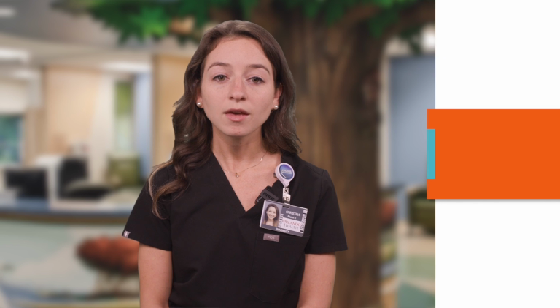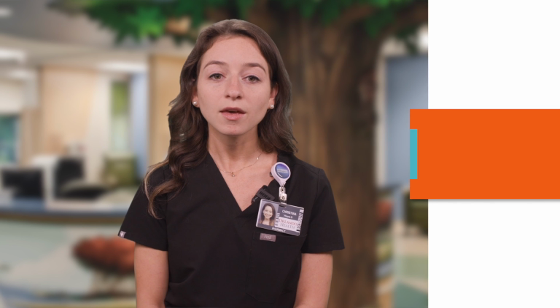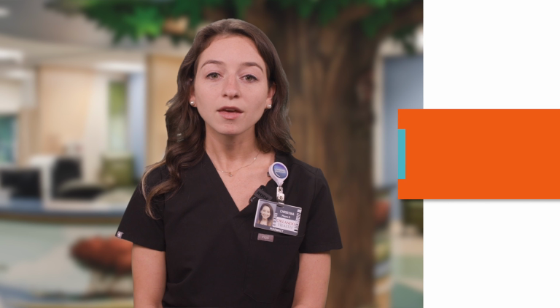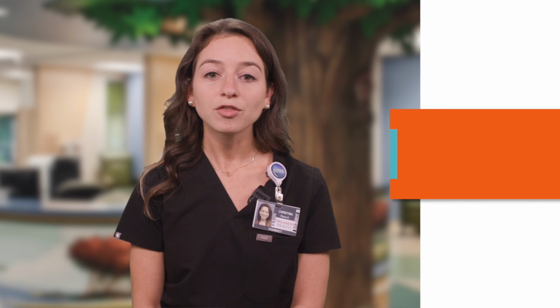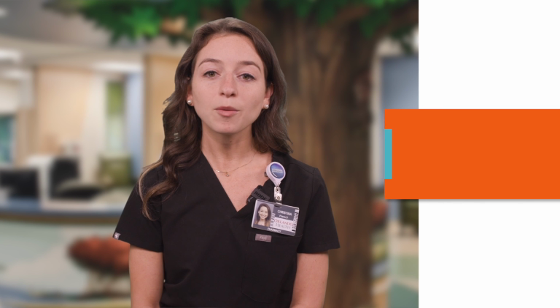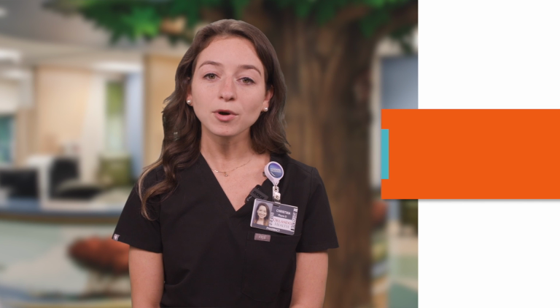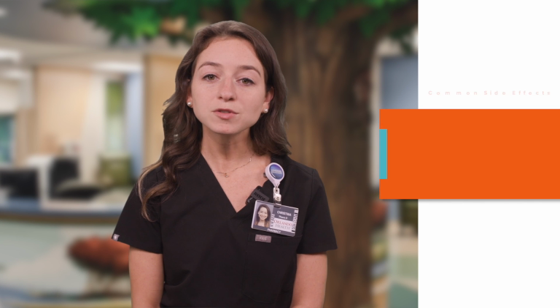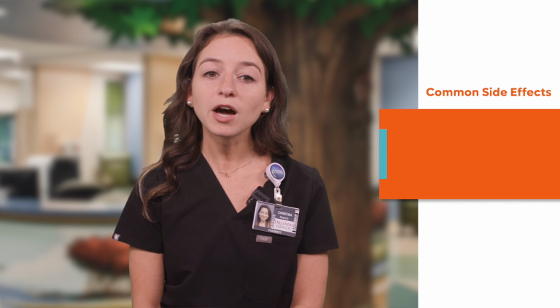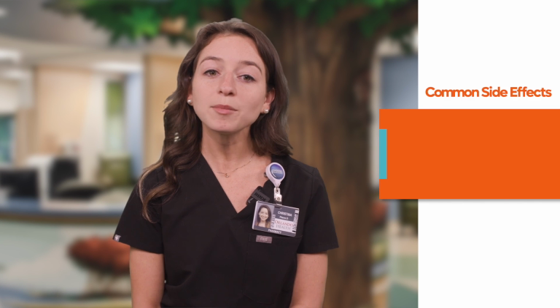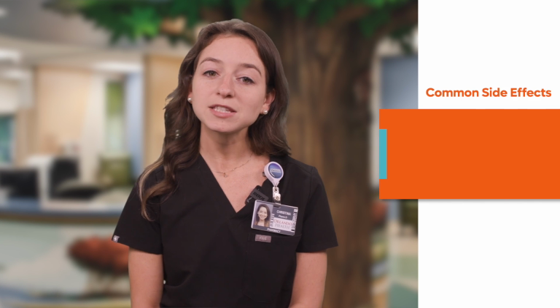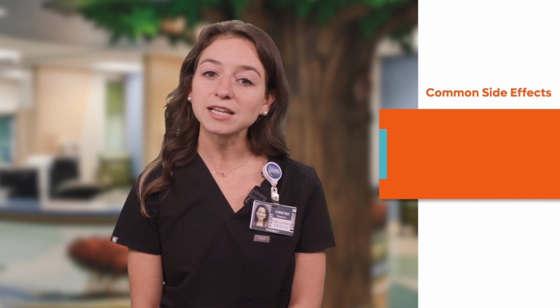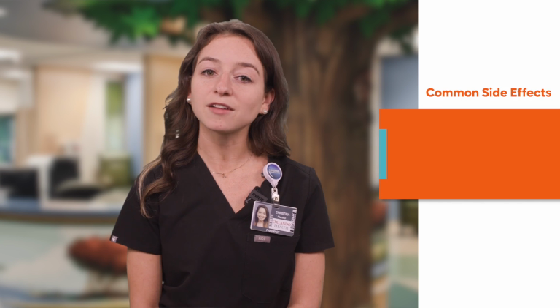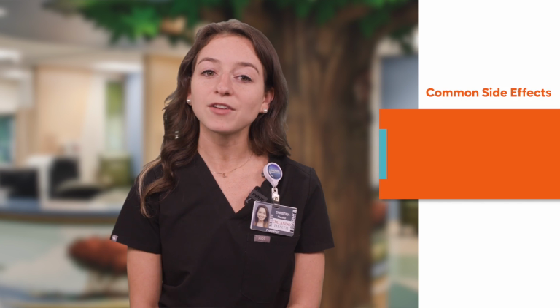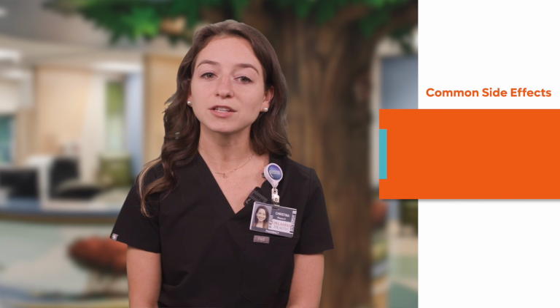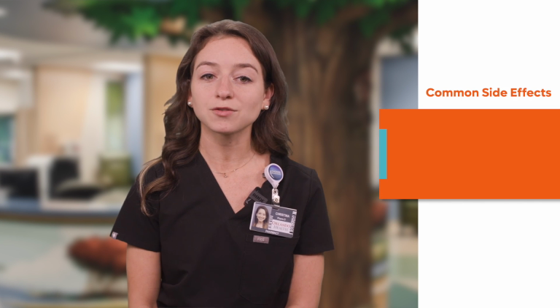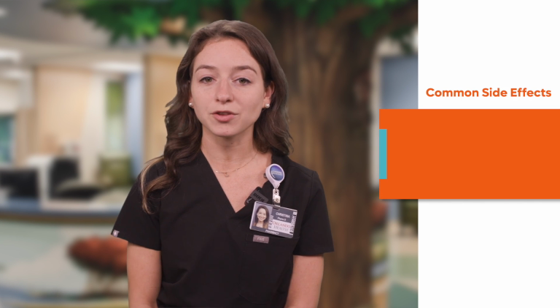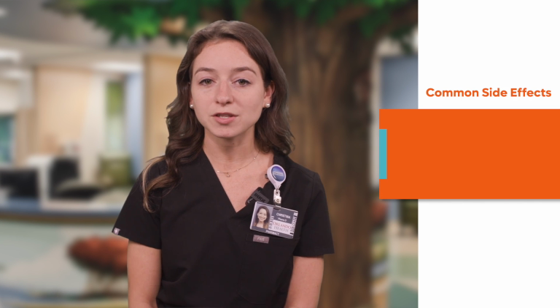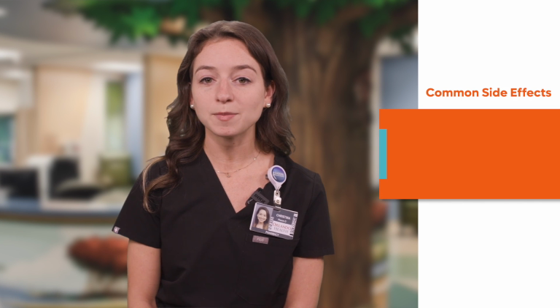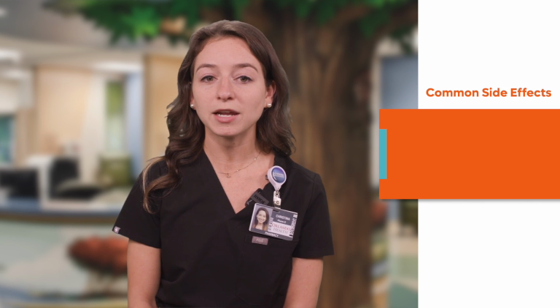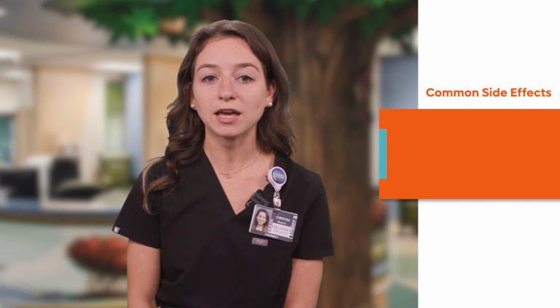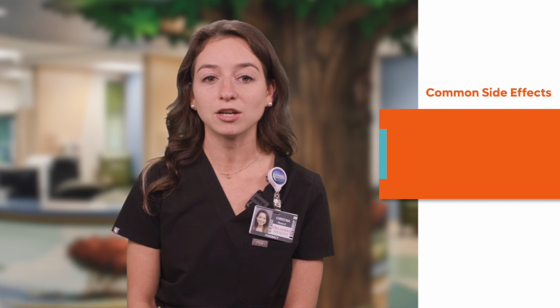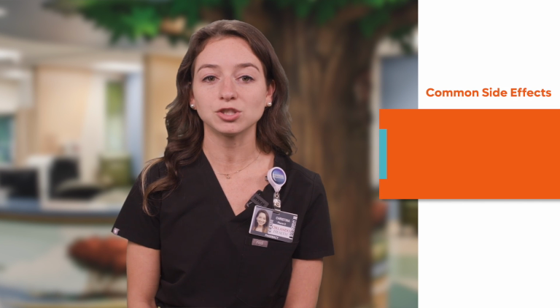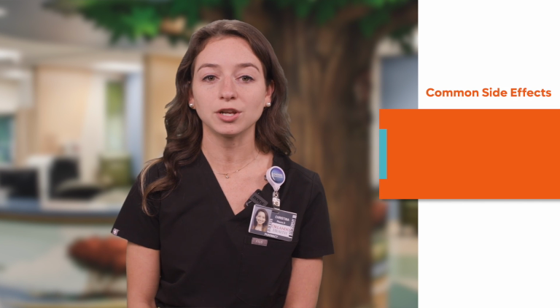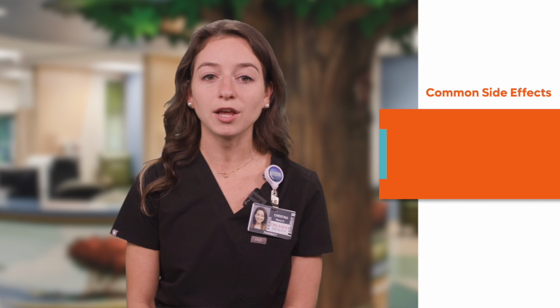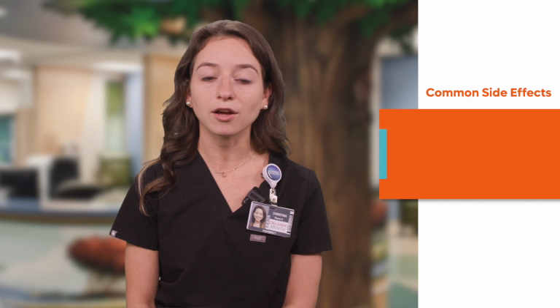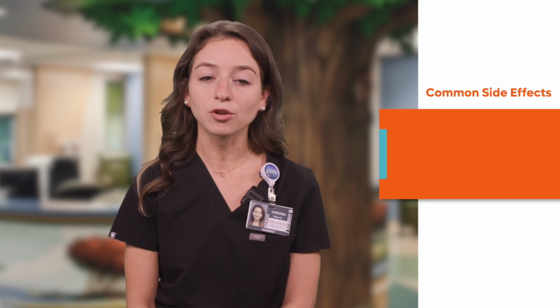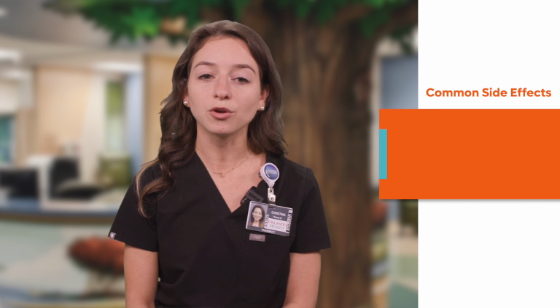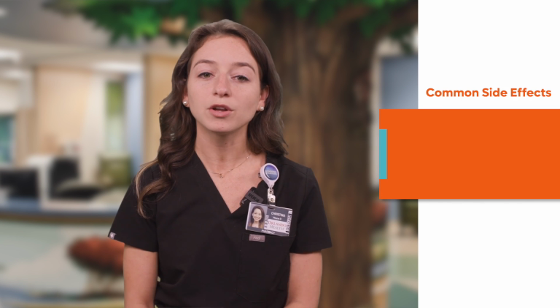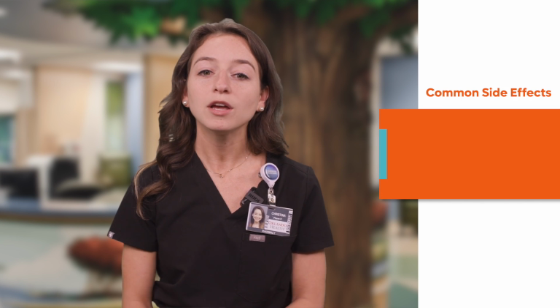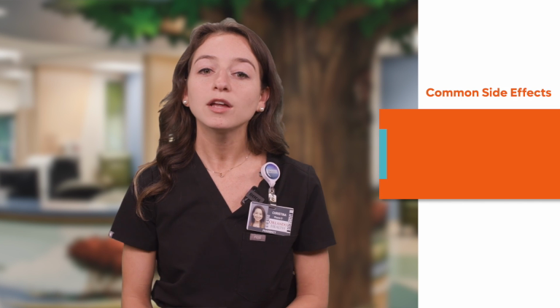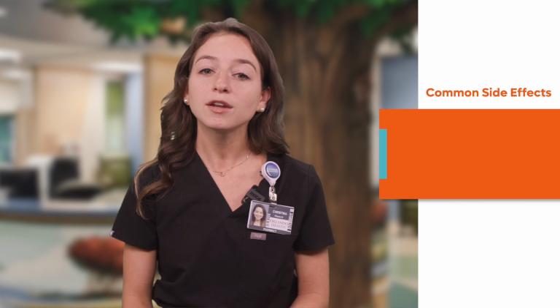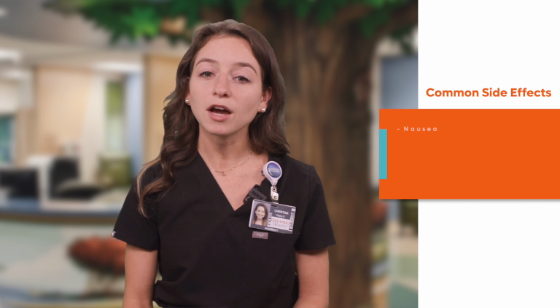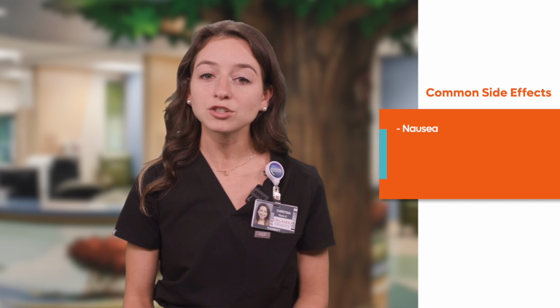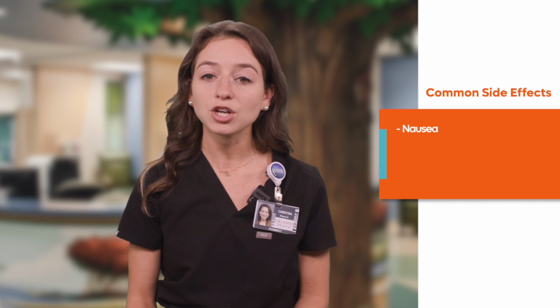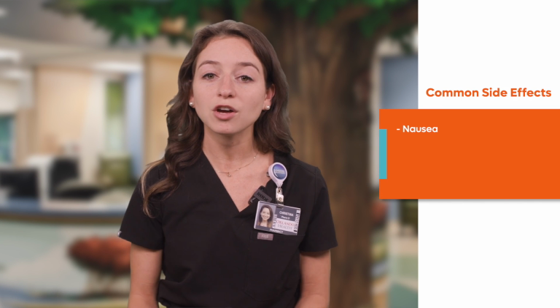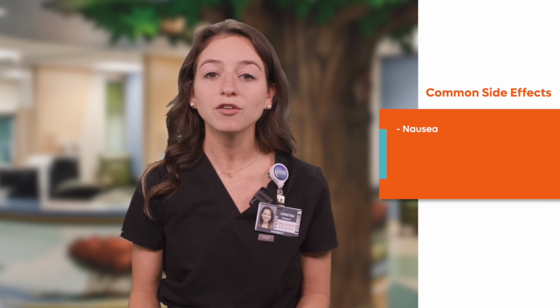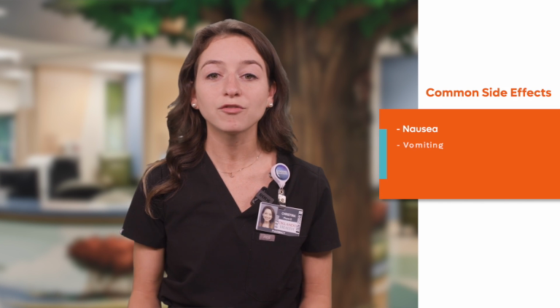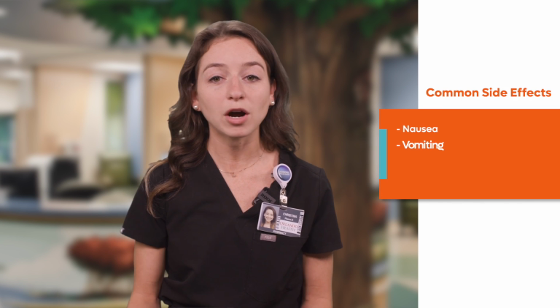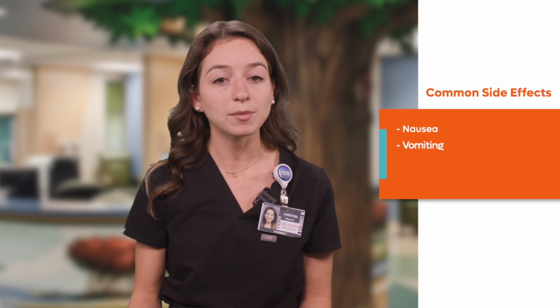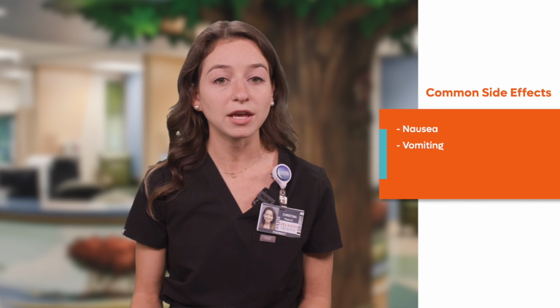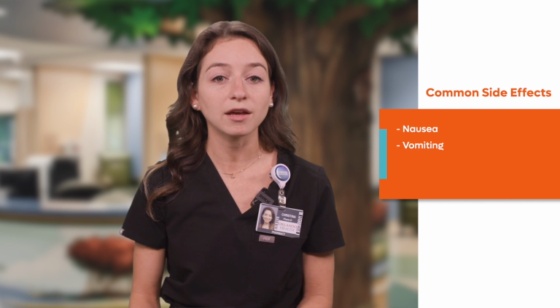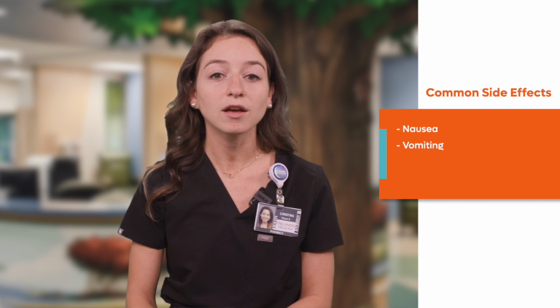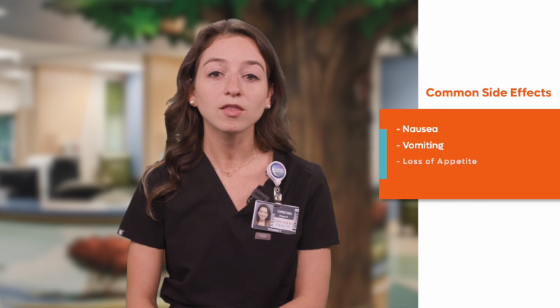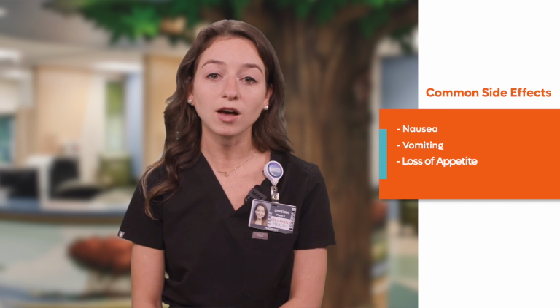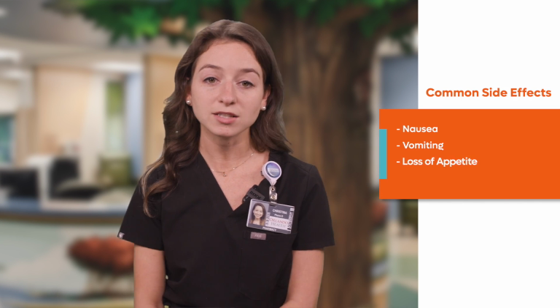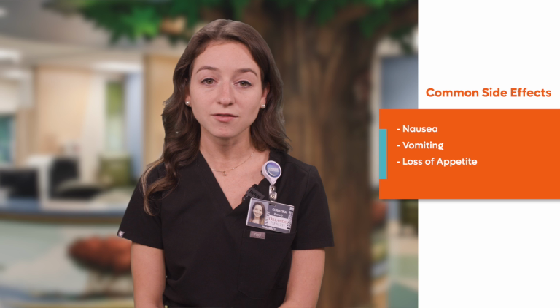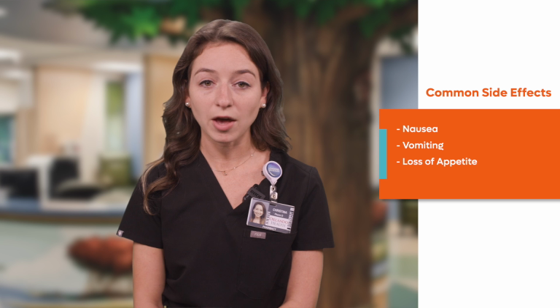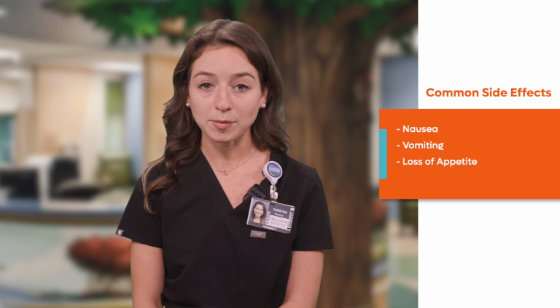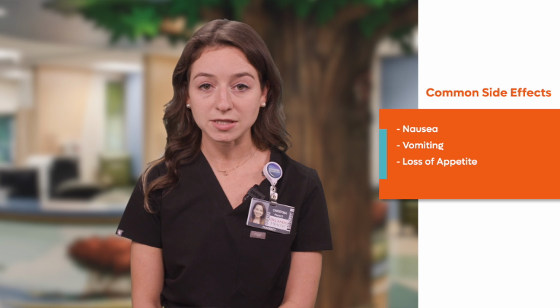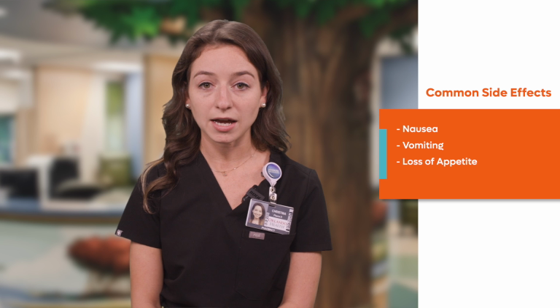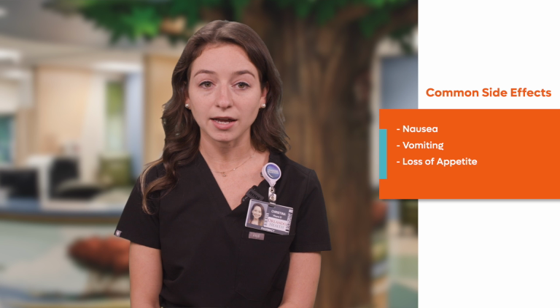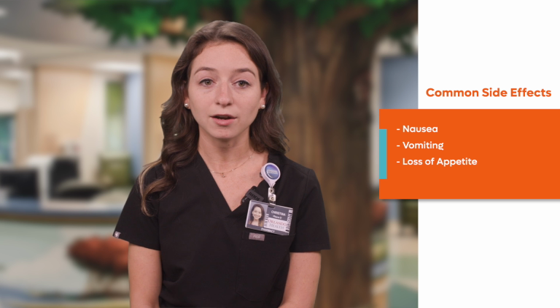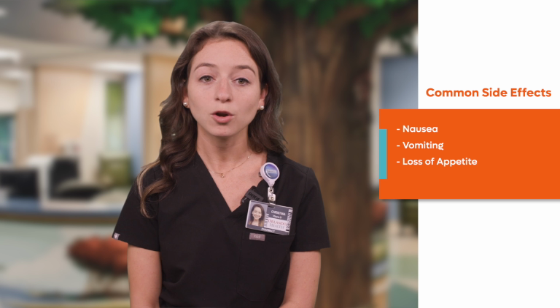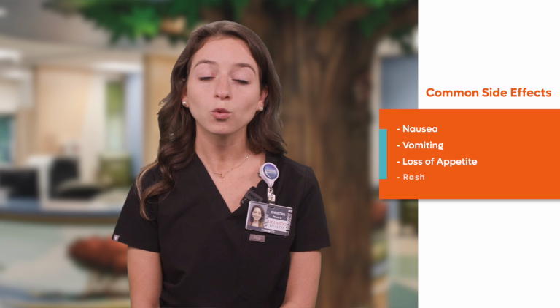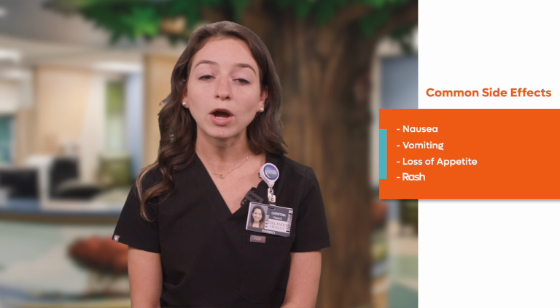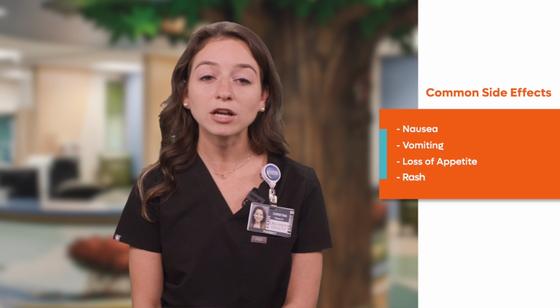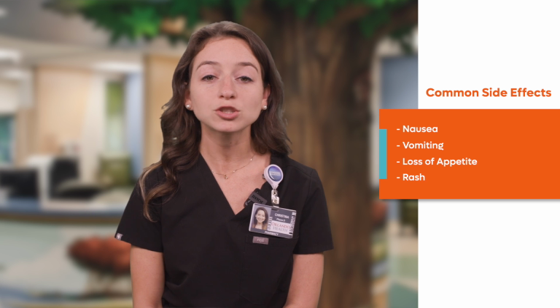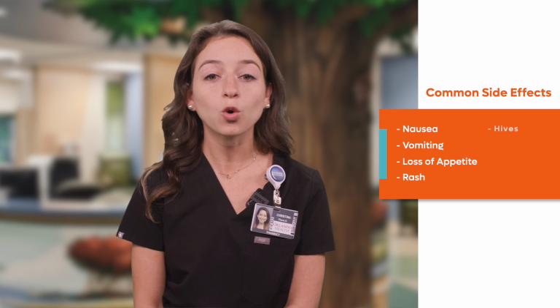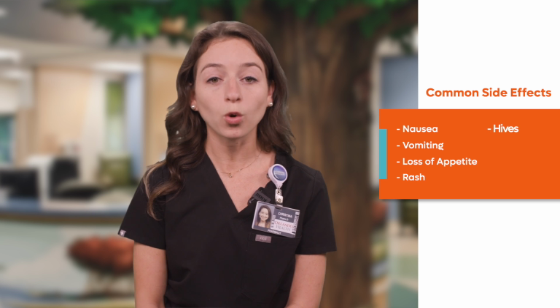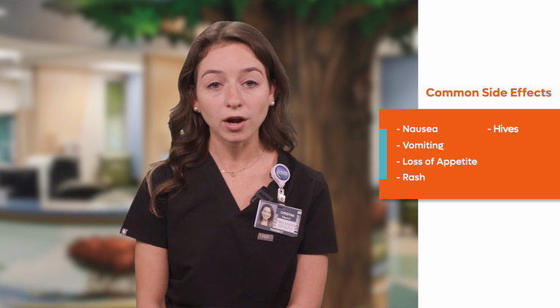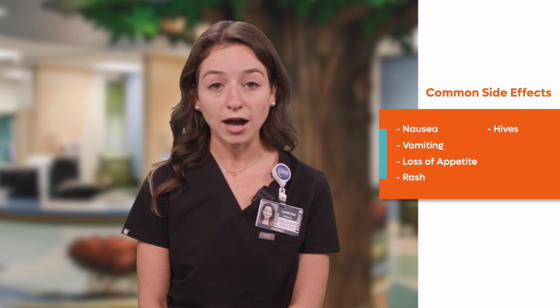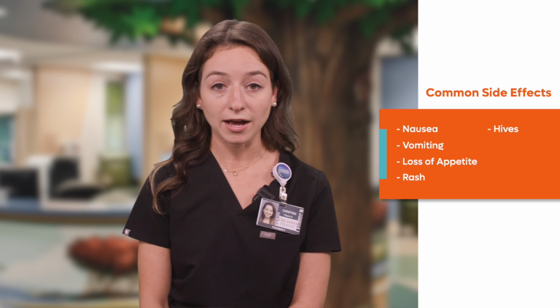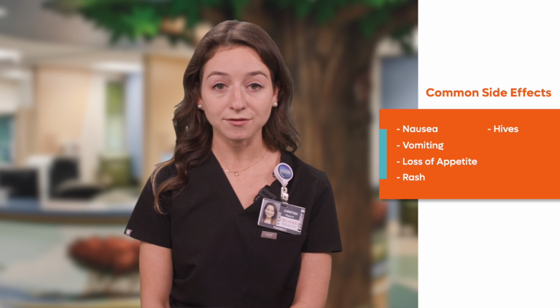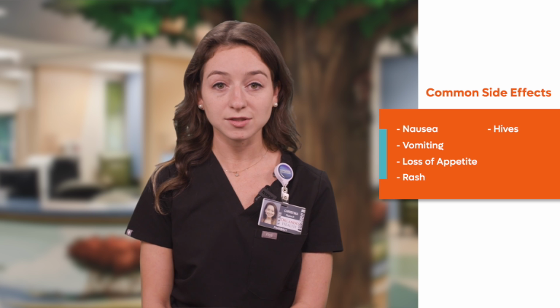The most common side effects for this medication include nausea, vomiting, loss of appetite, rash, or hives.